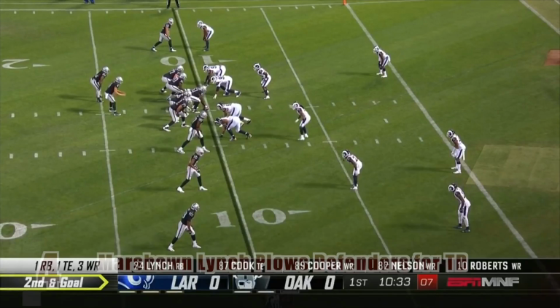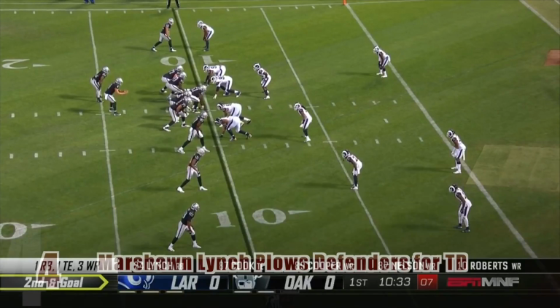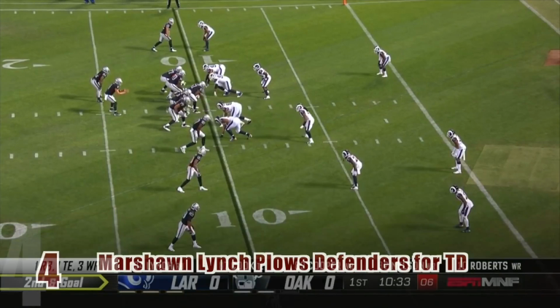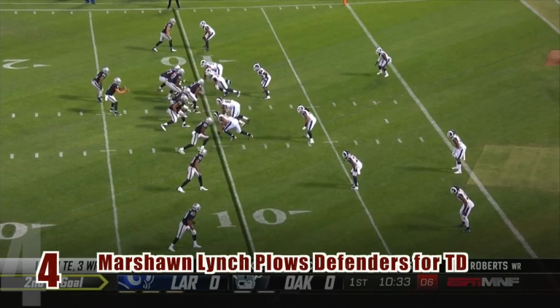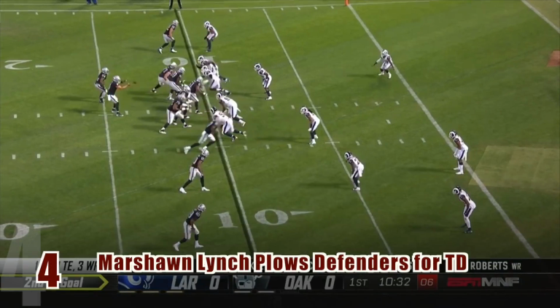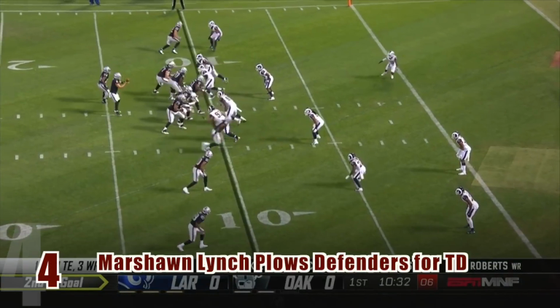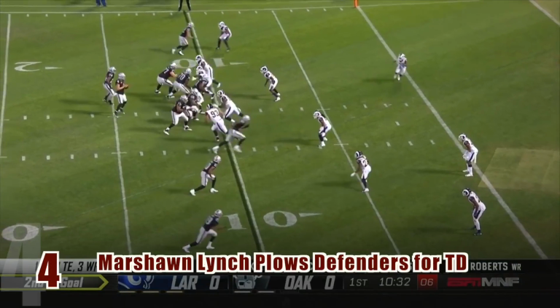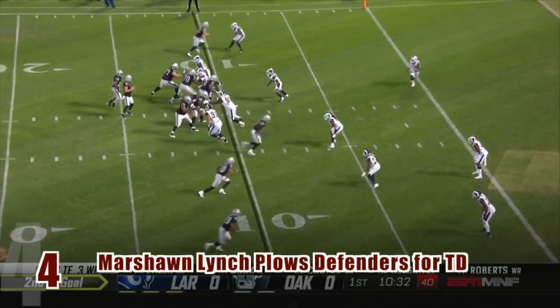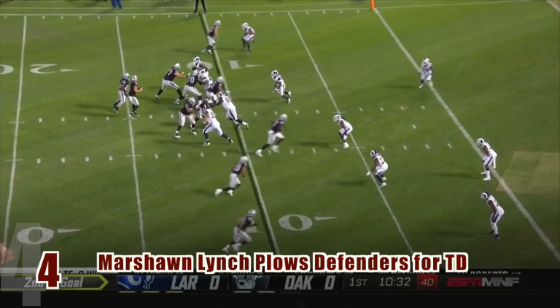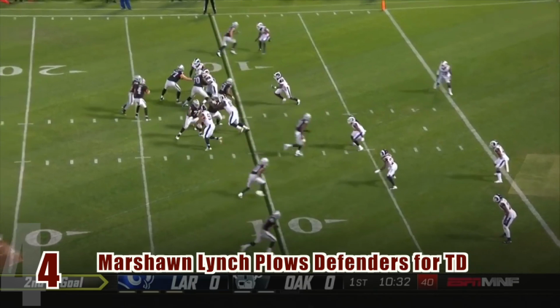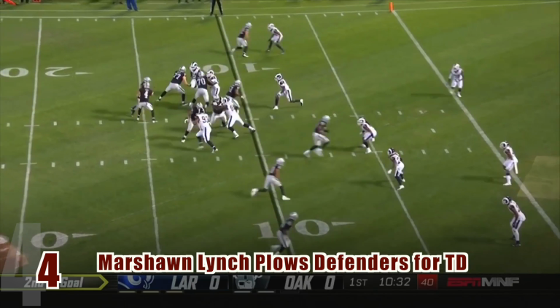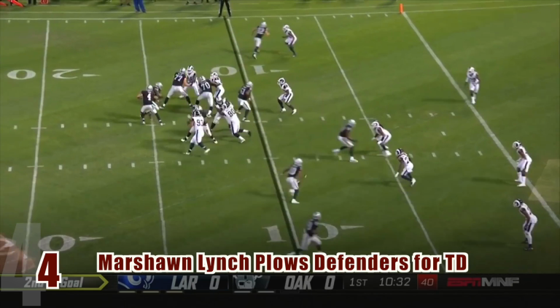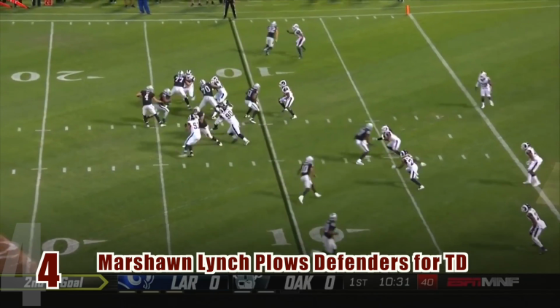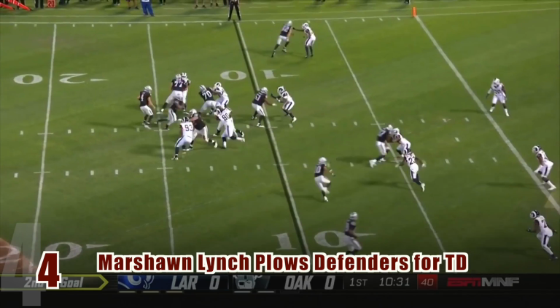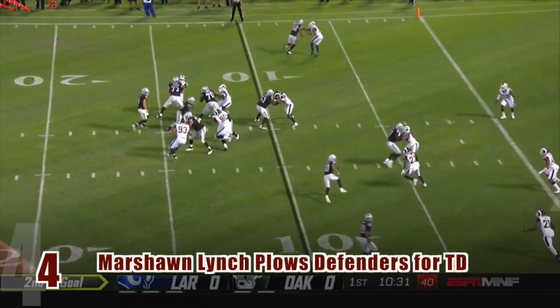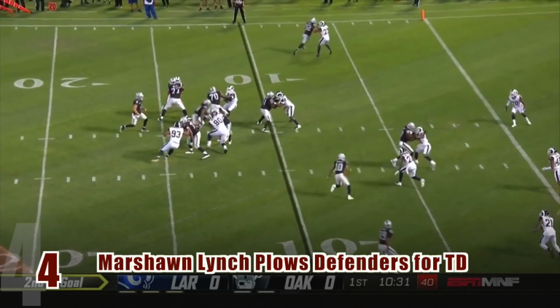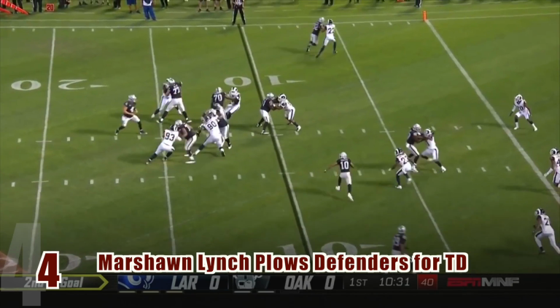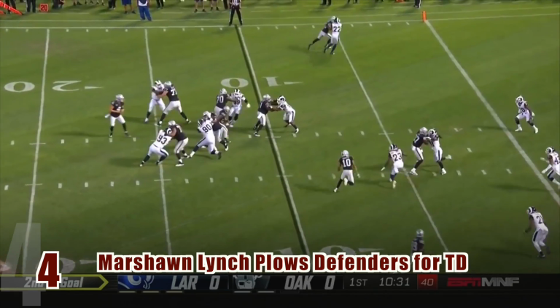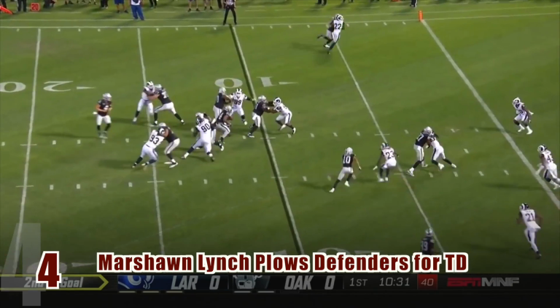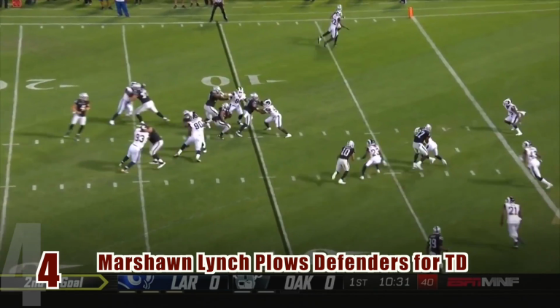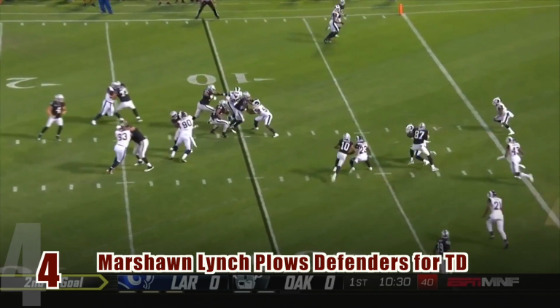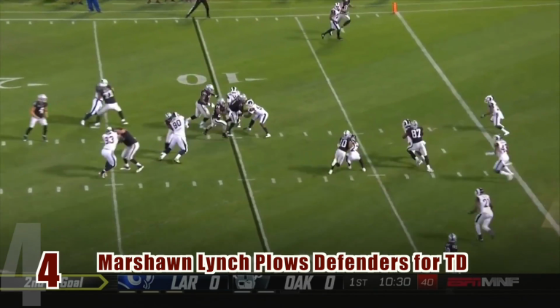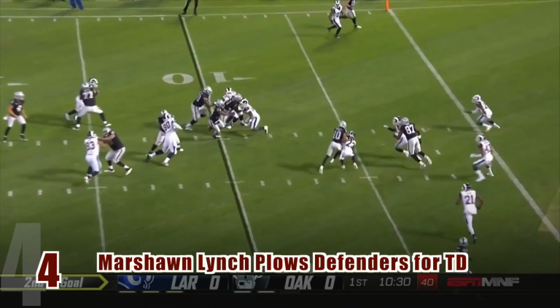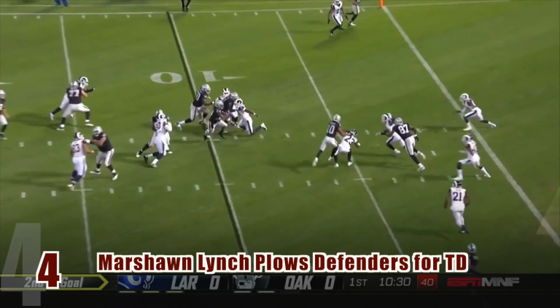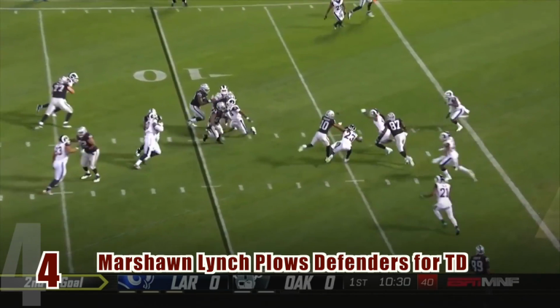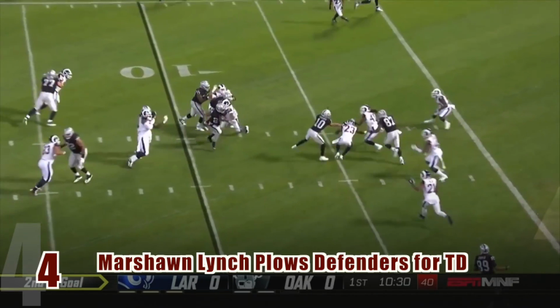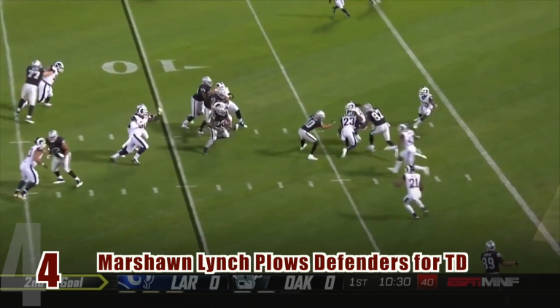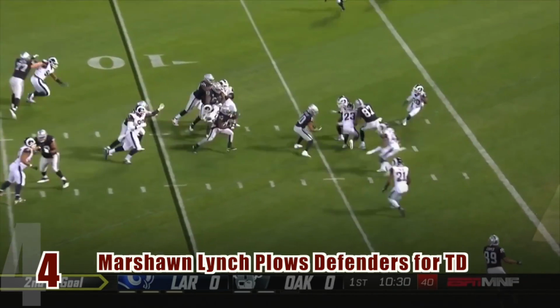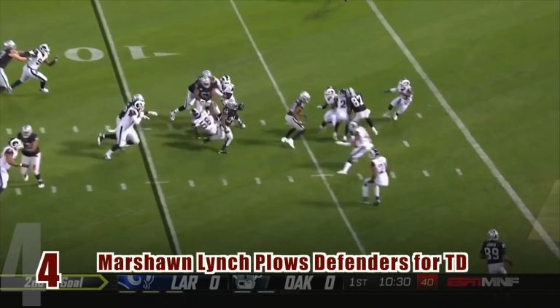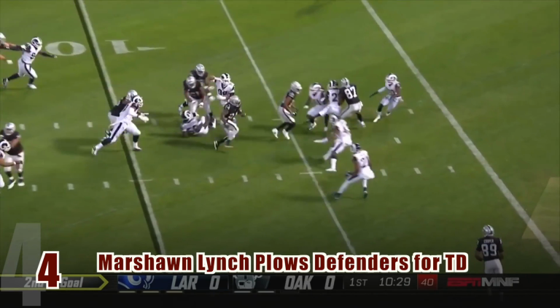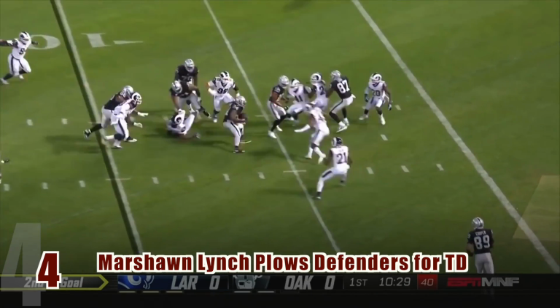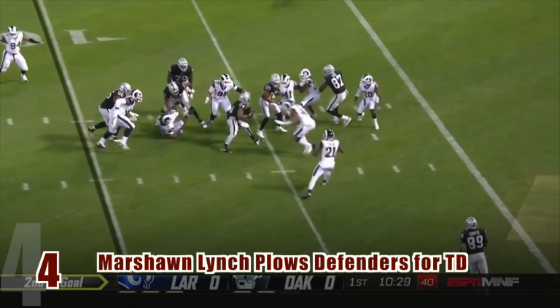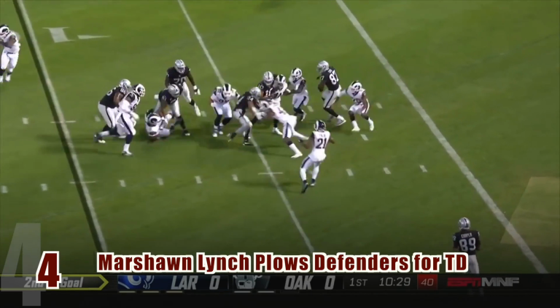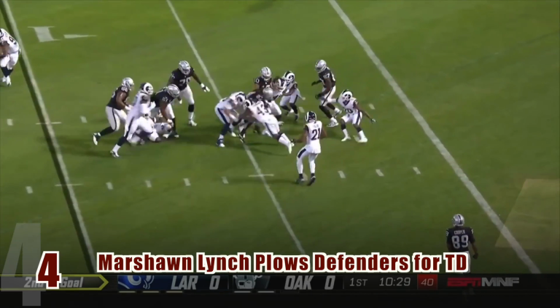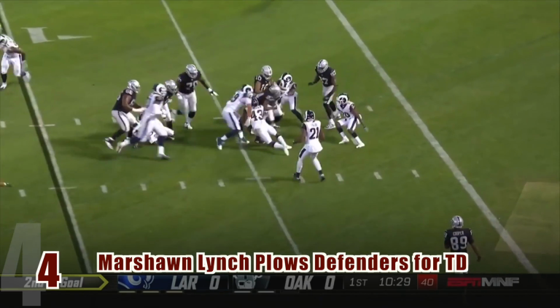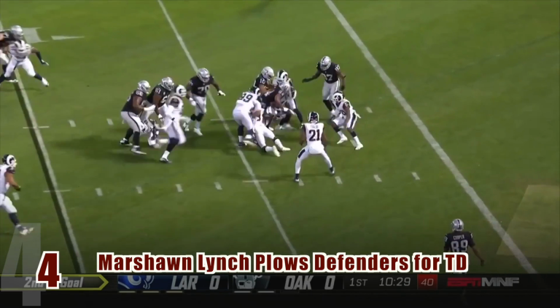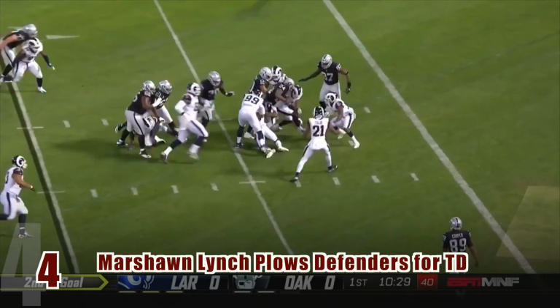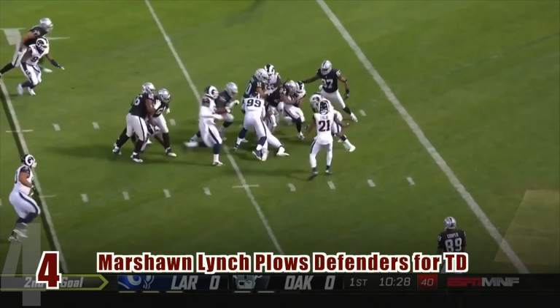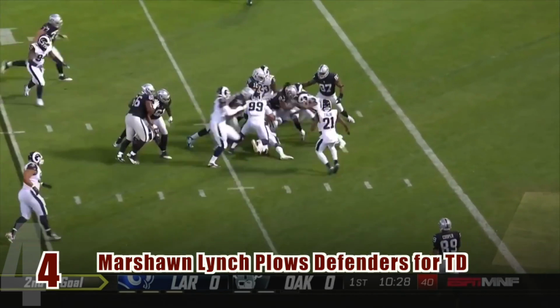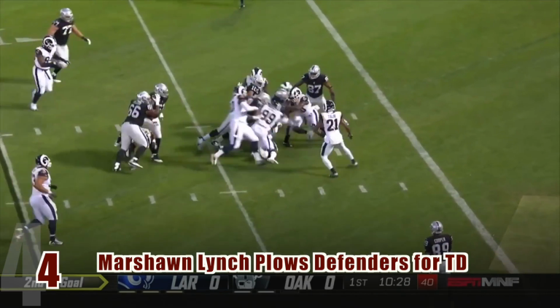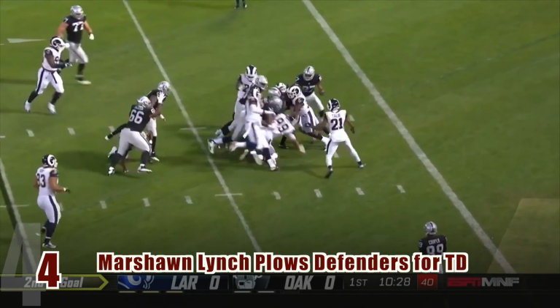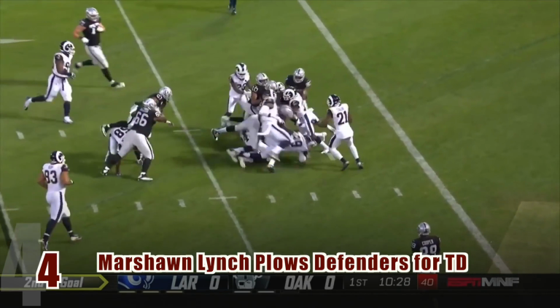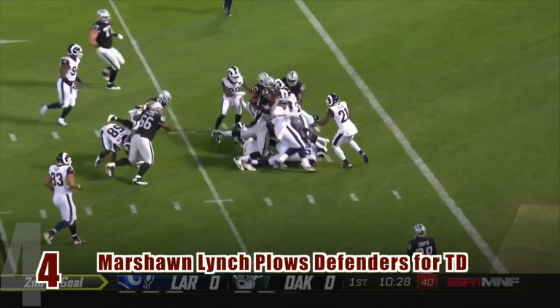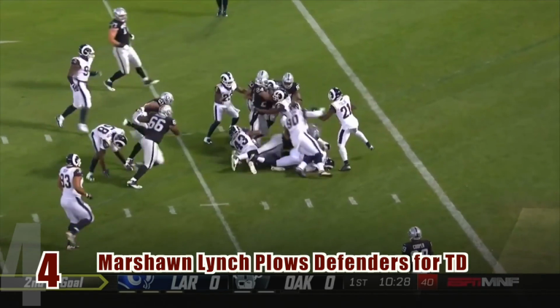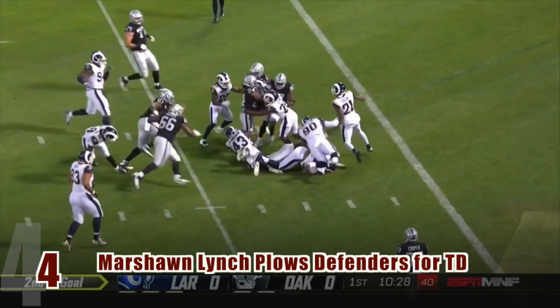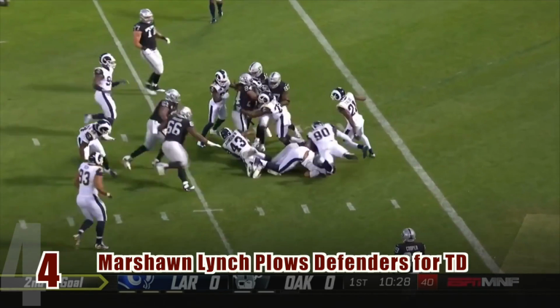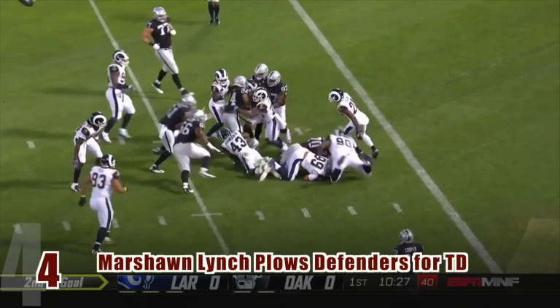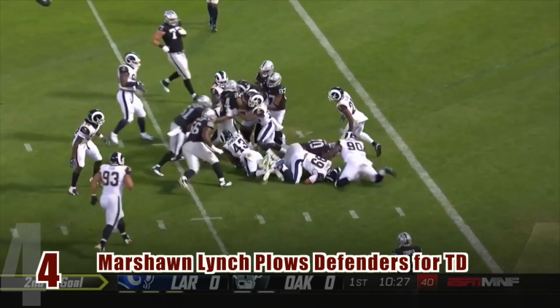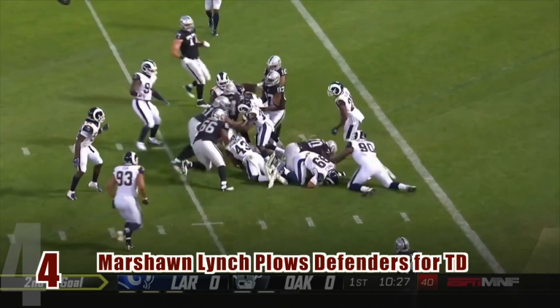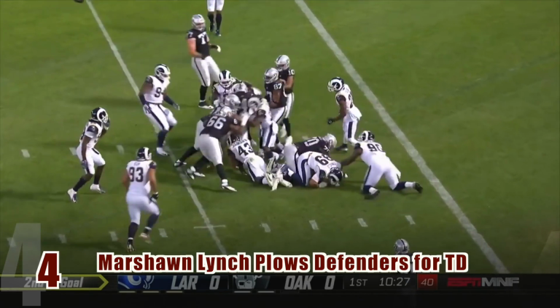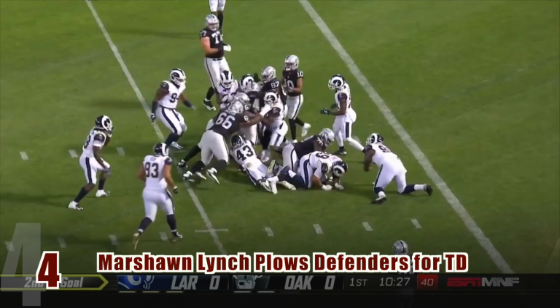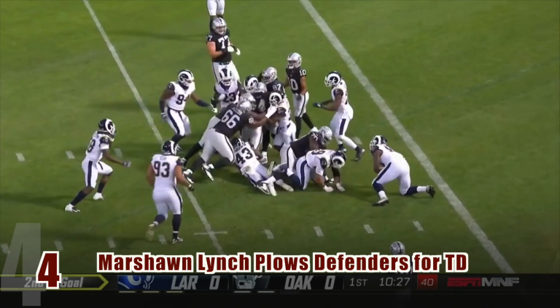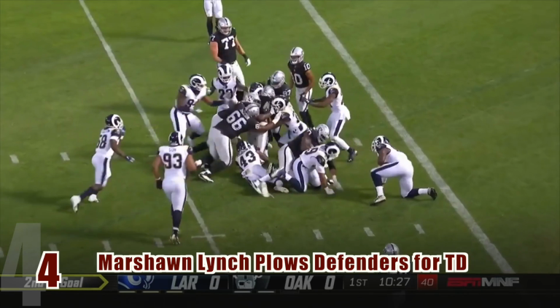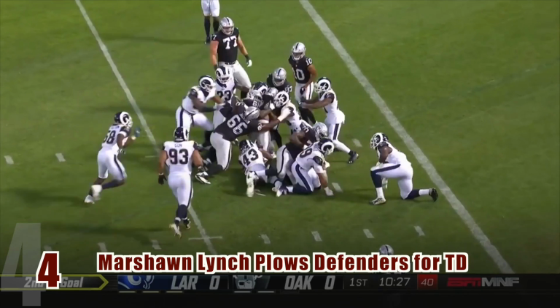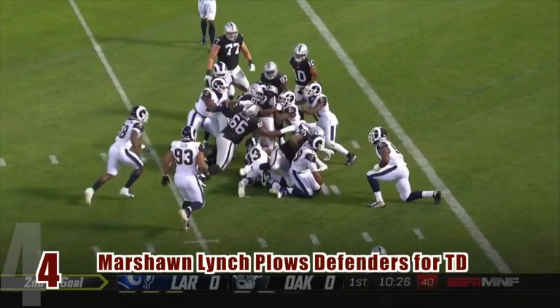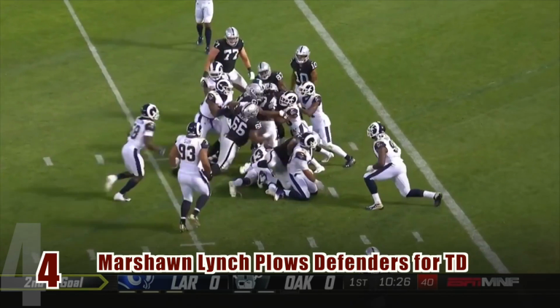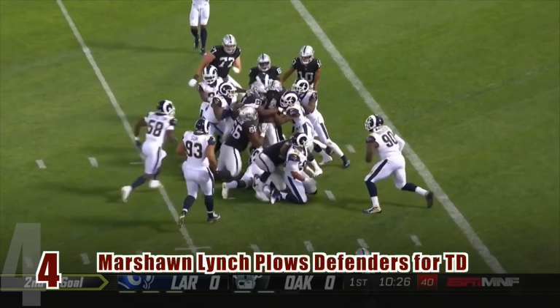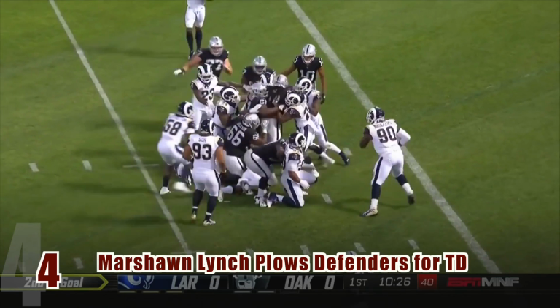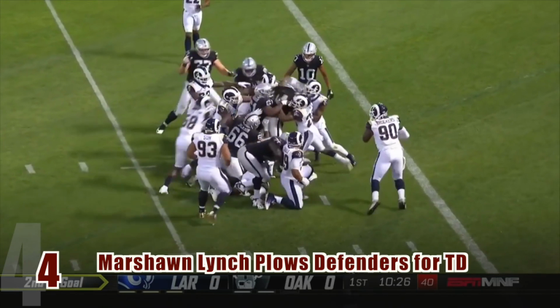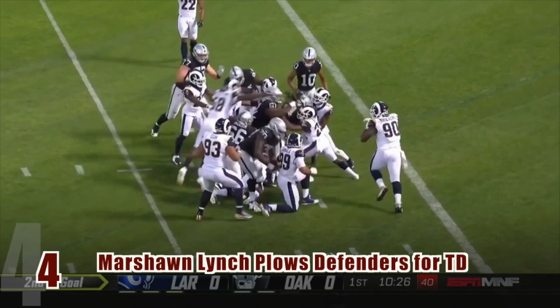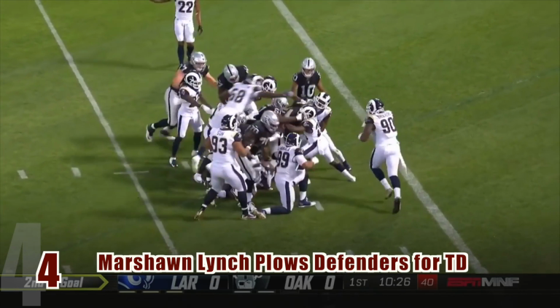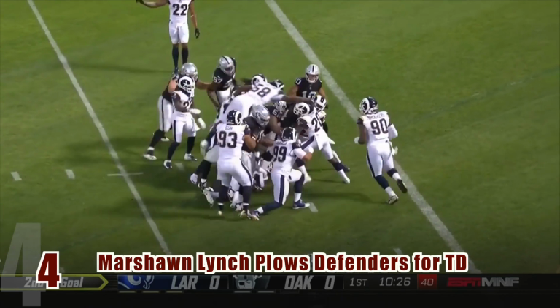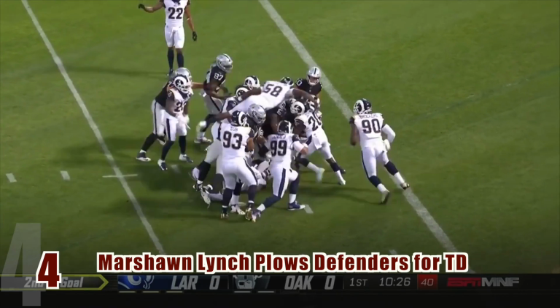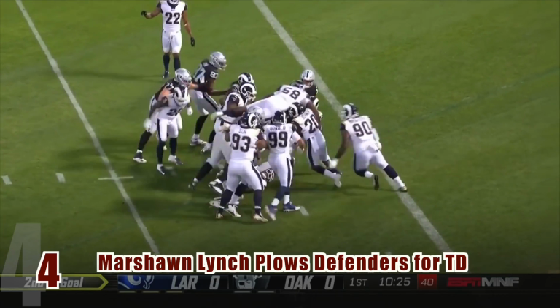This next play really shows off the strength of the men in the backfield. Marshawn Lynch carries himself through a countless number of defenders to get the ball across the goal line.